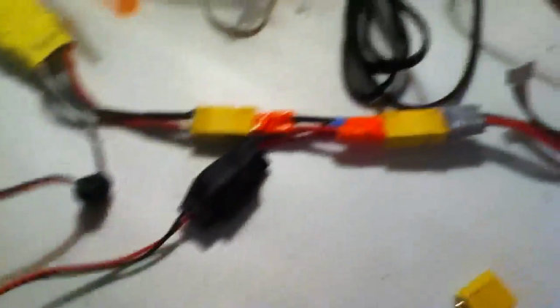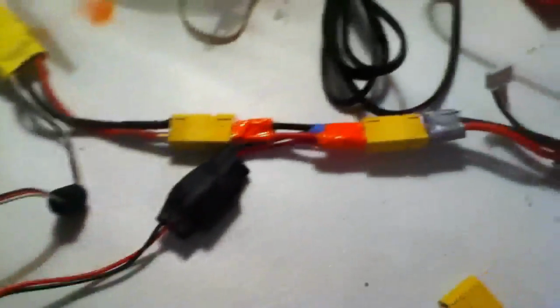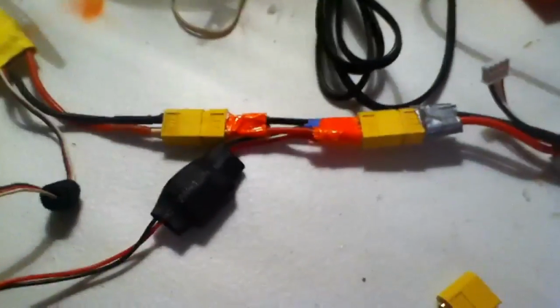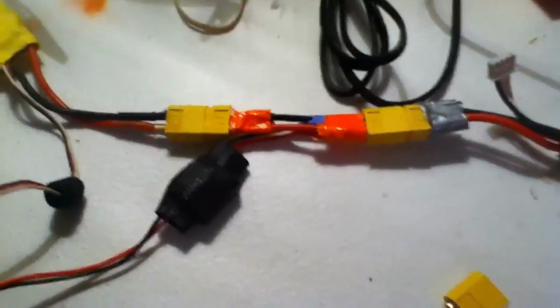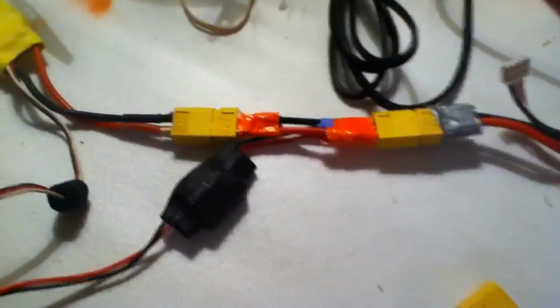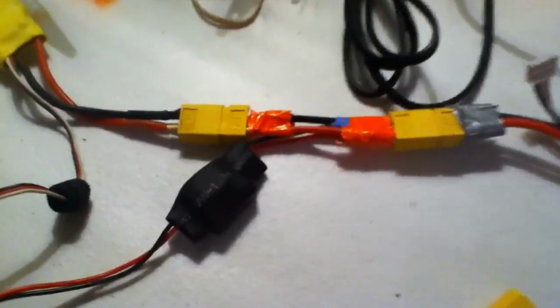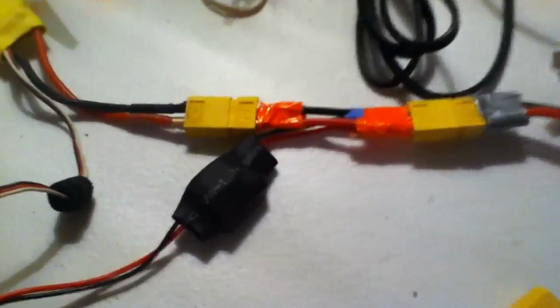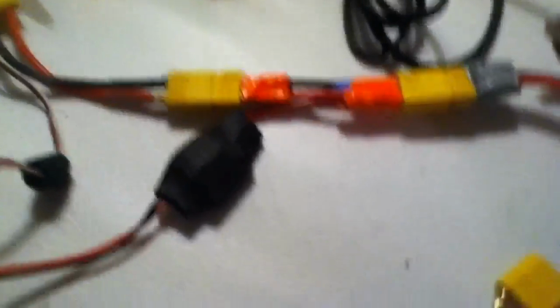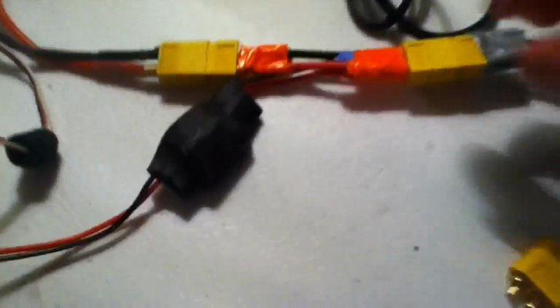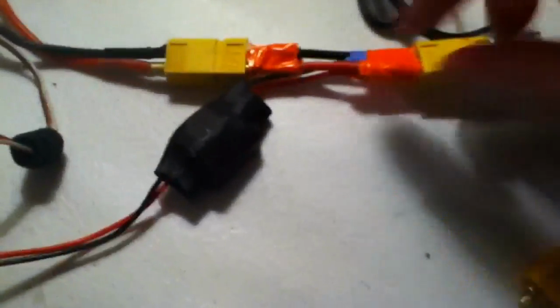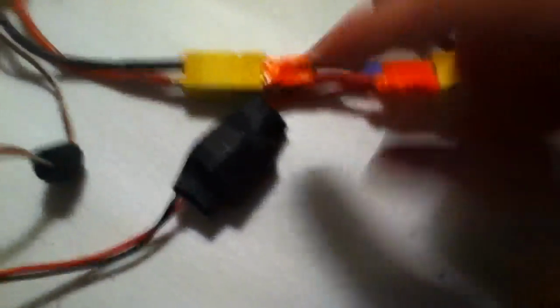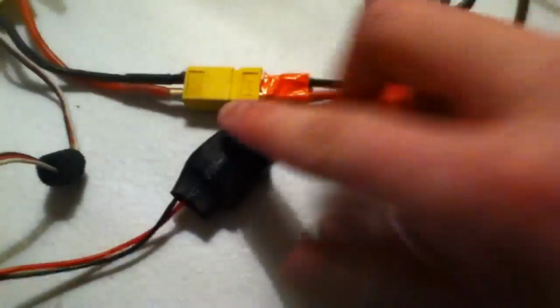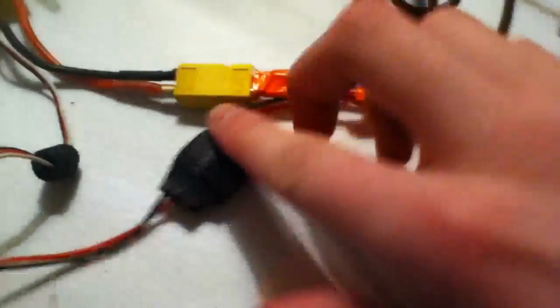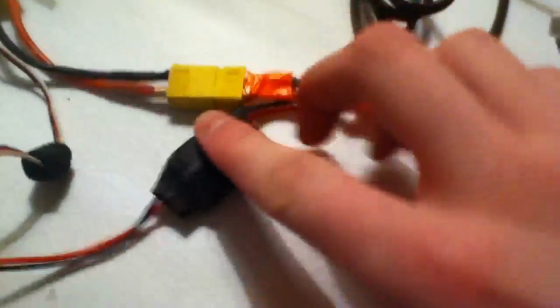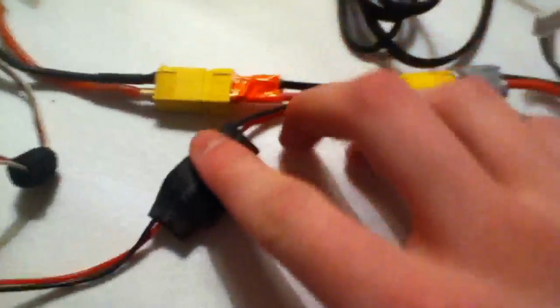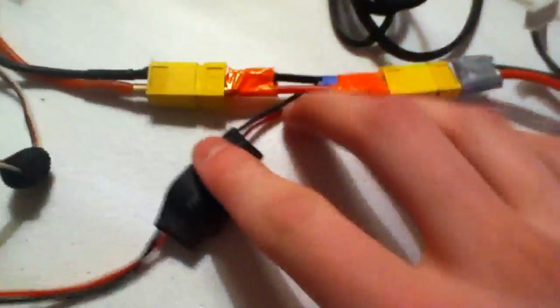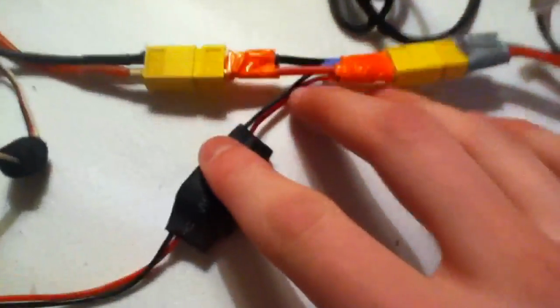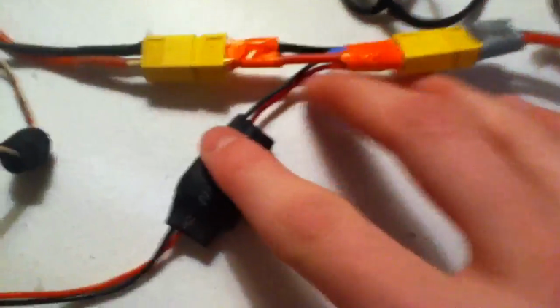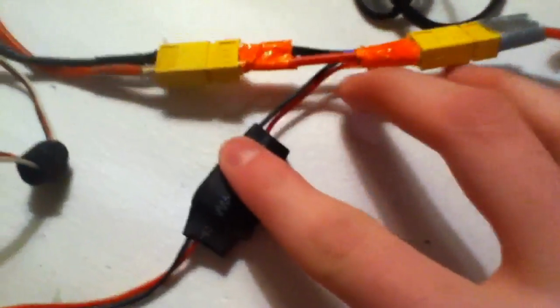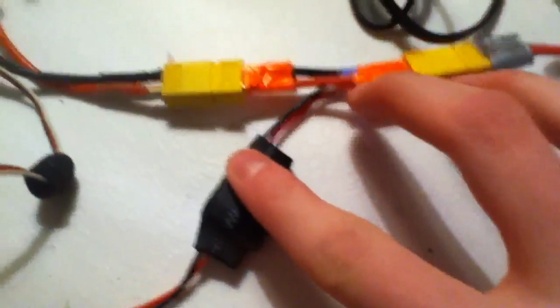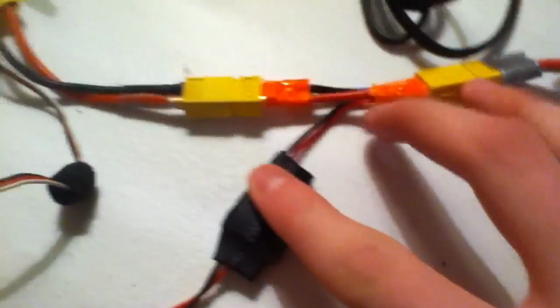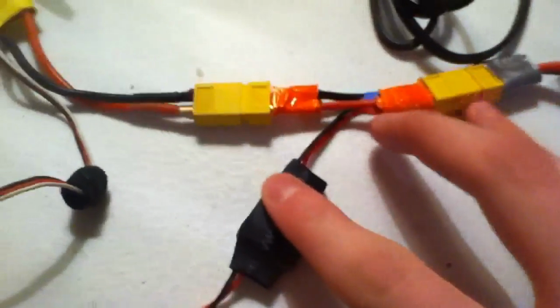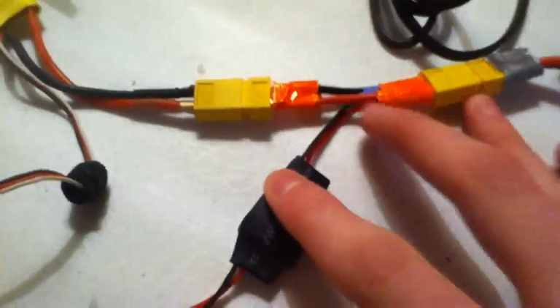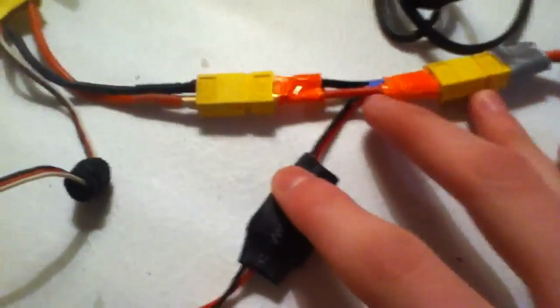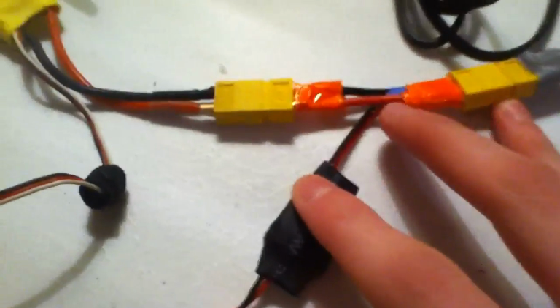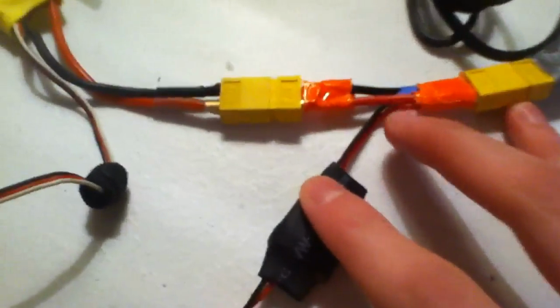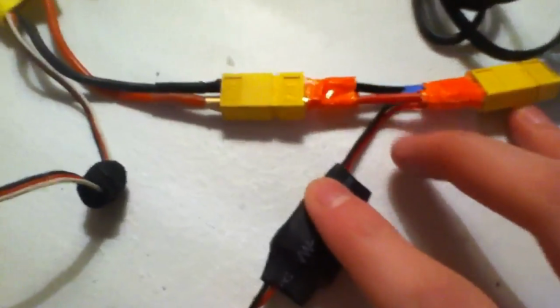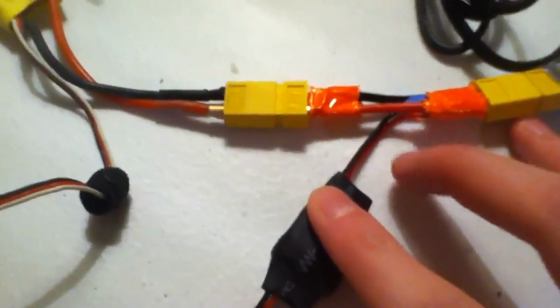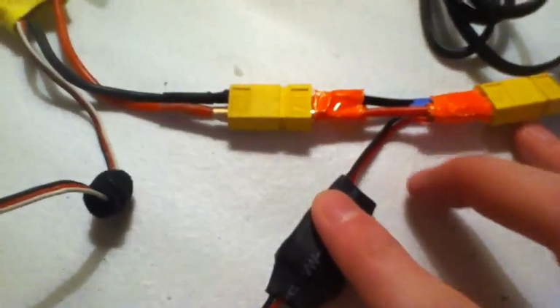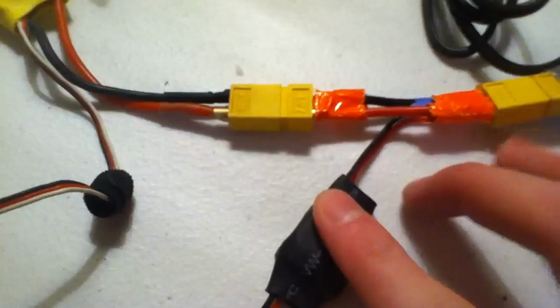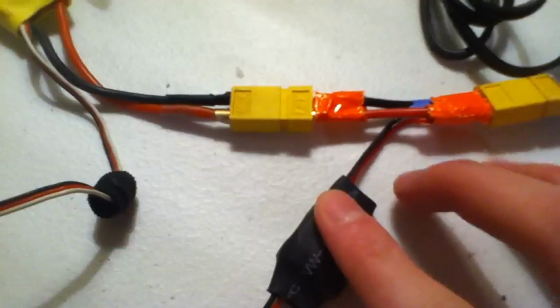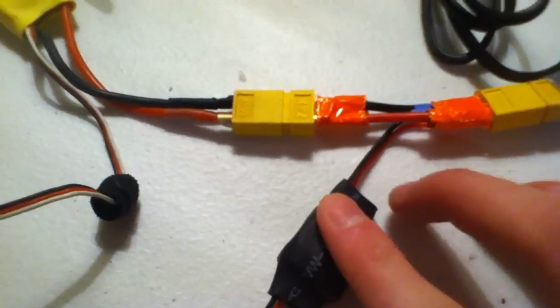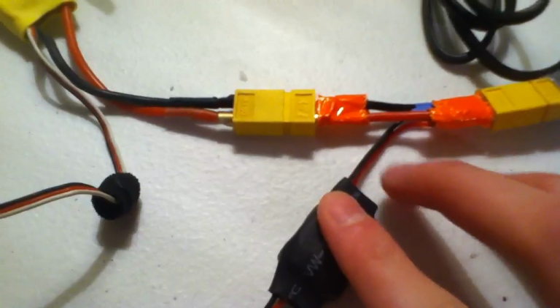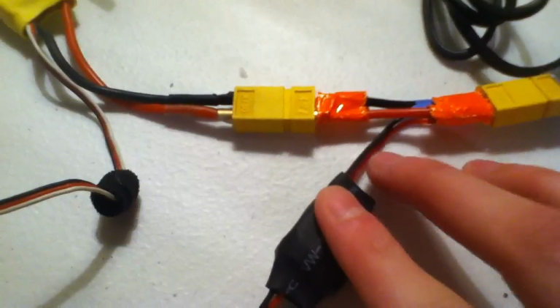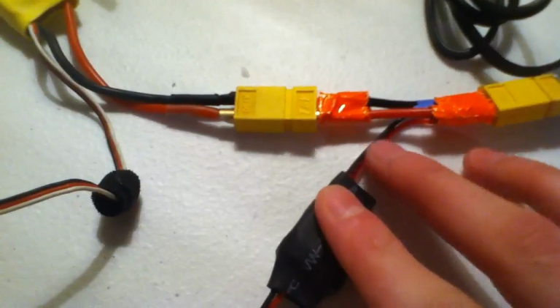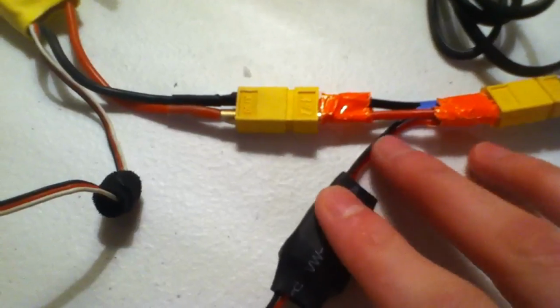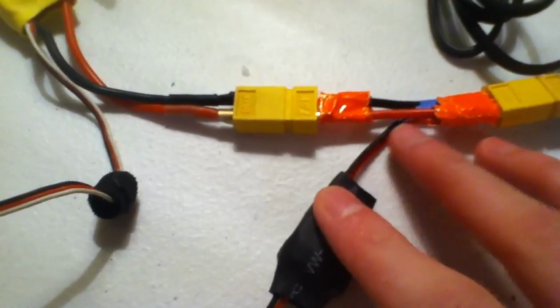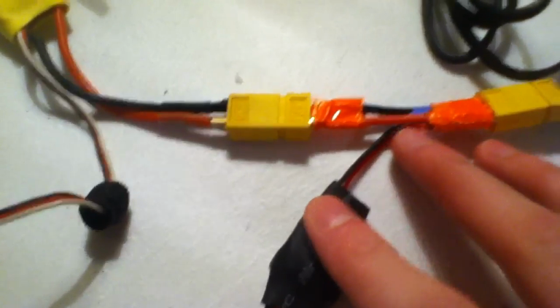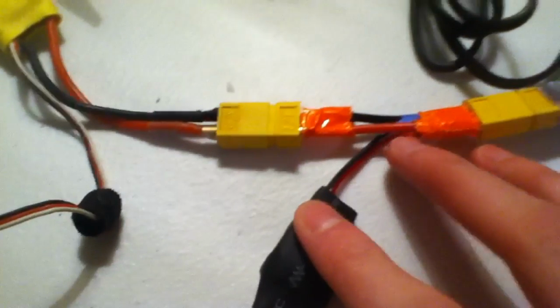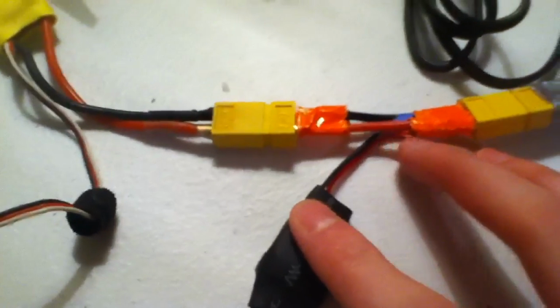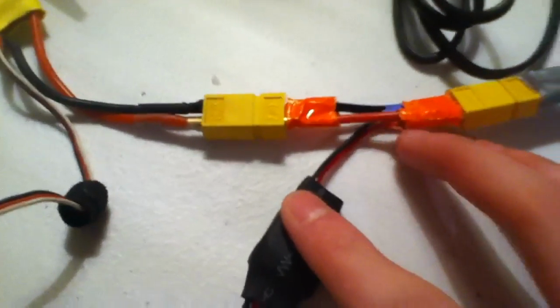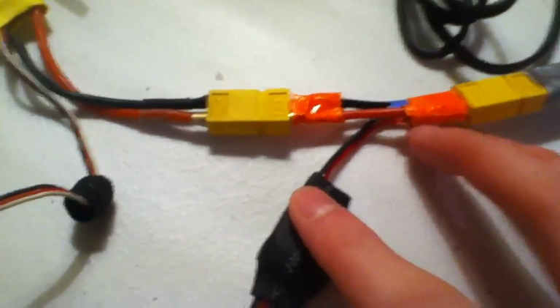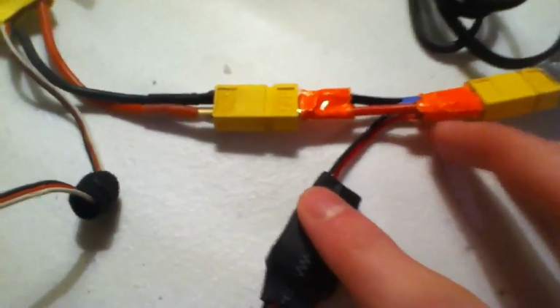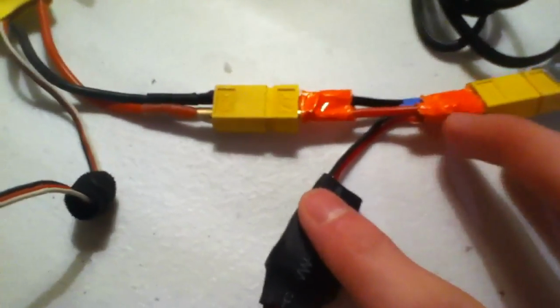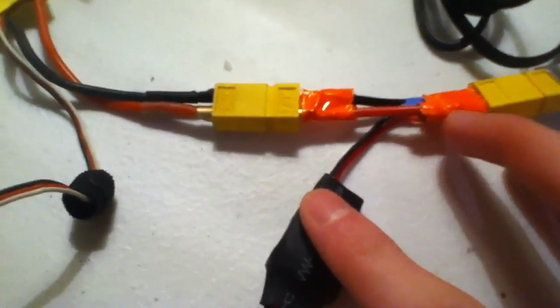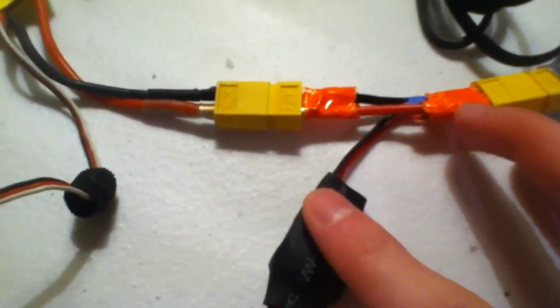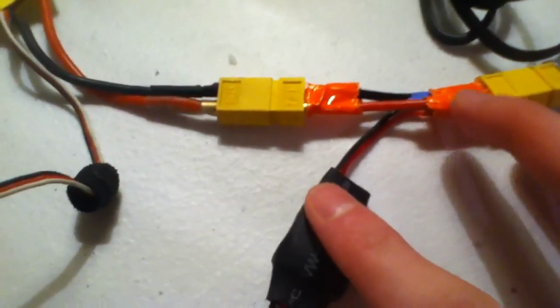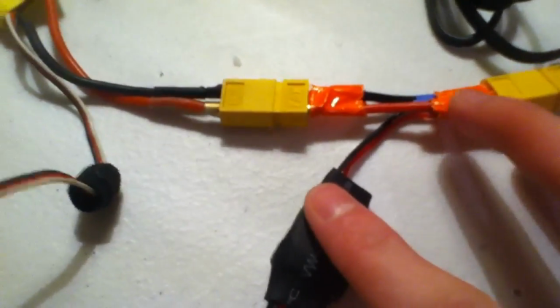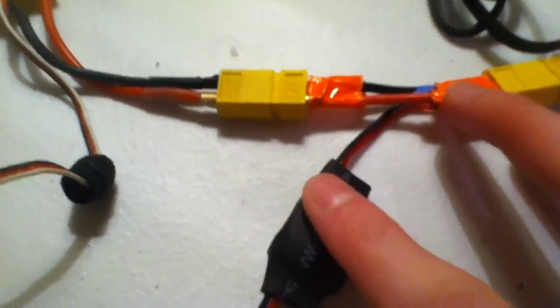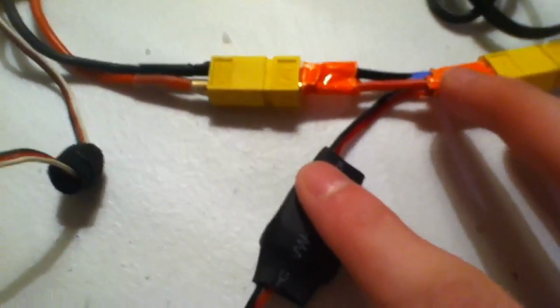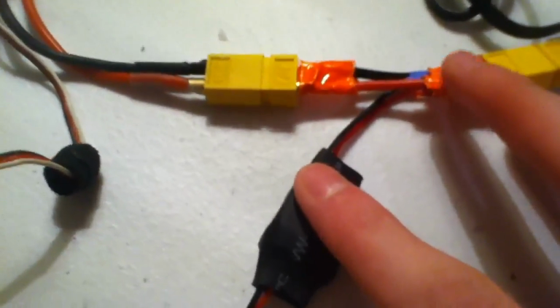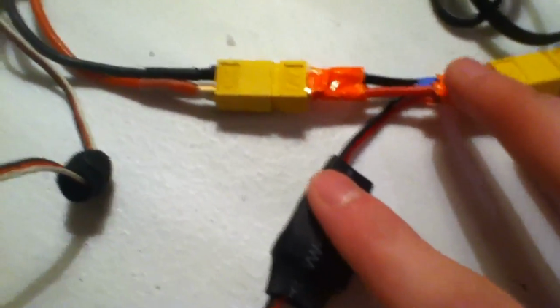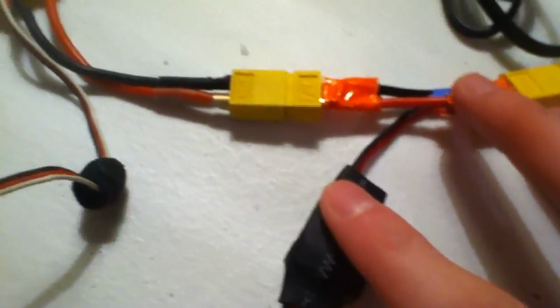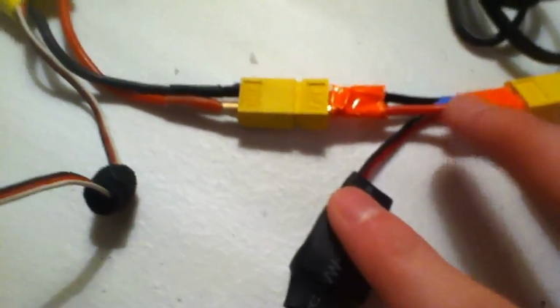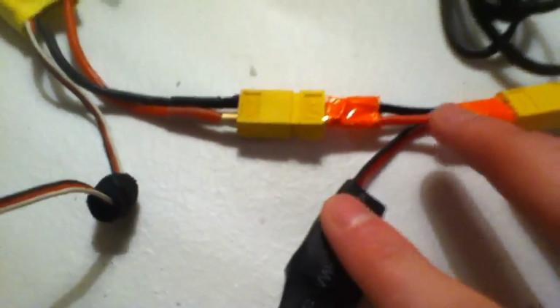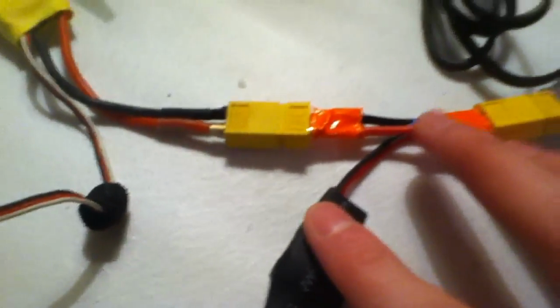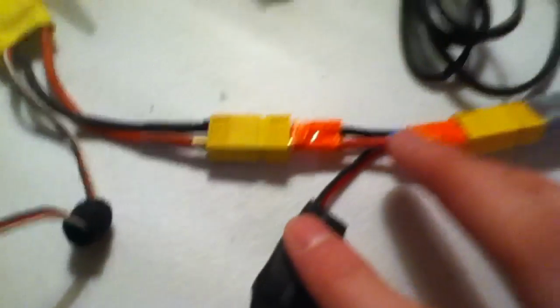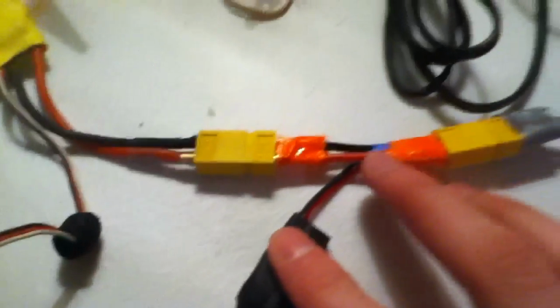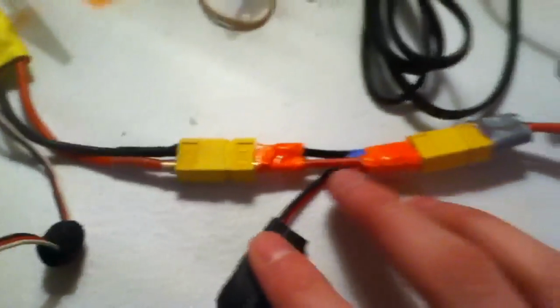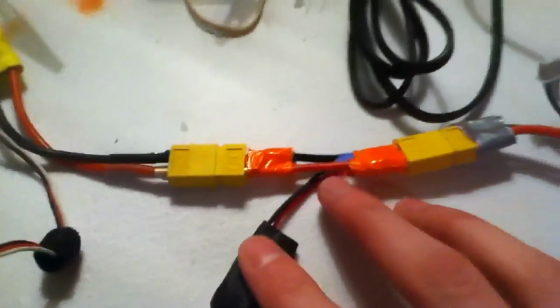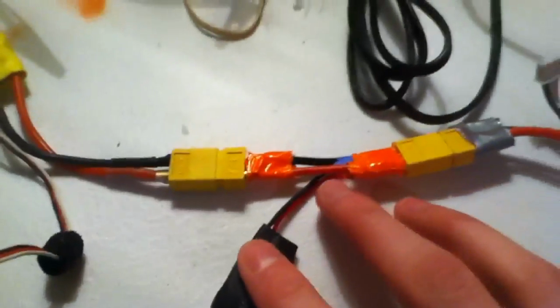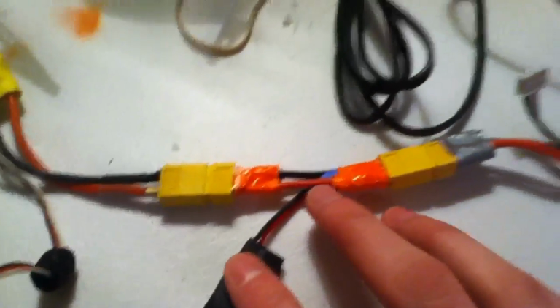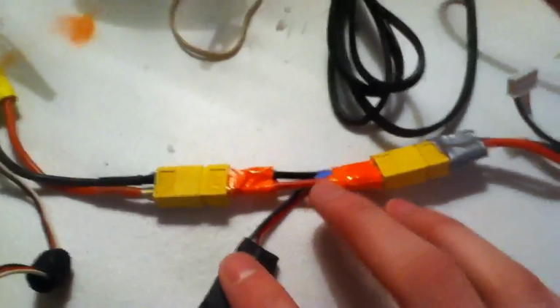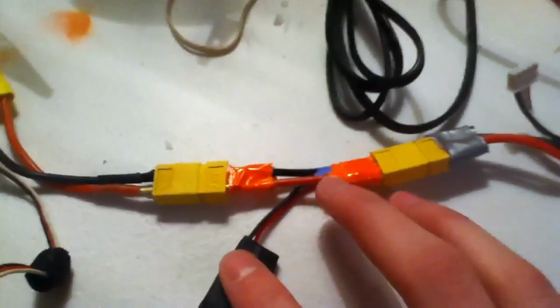And this is what it looks like, the end result. See how both connectors — red with red, black with black.